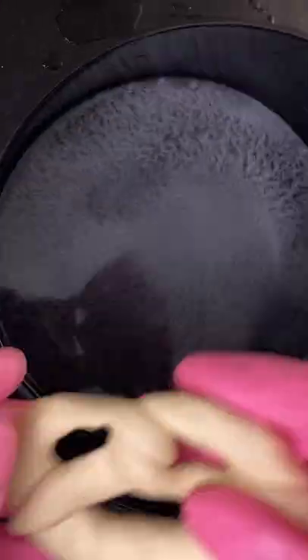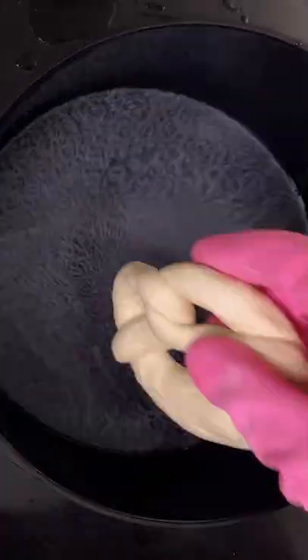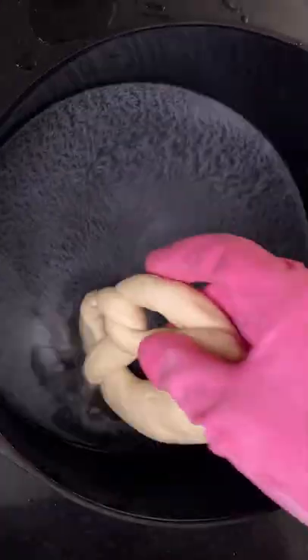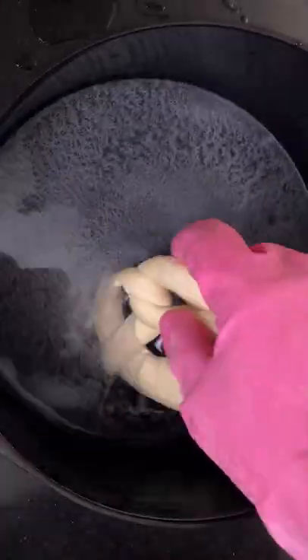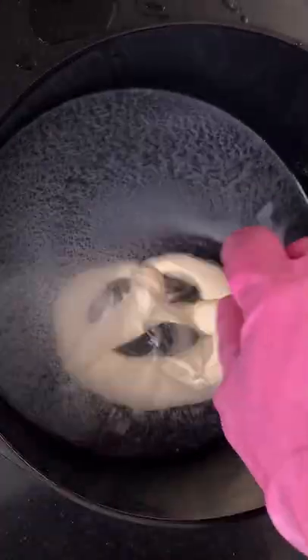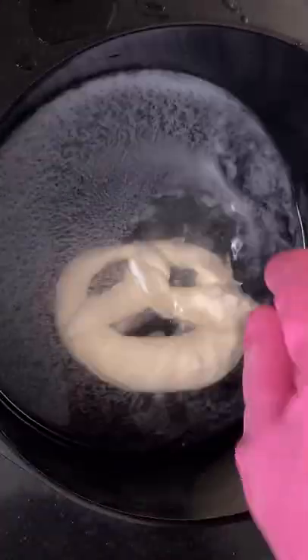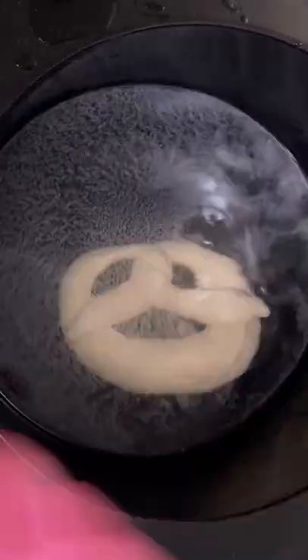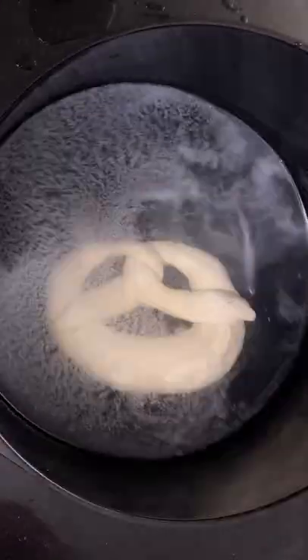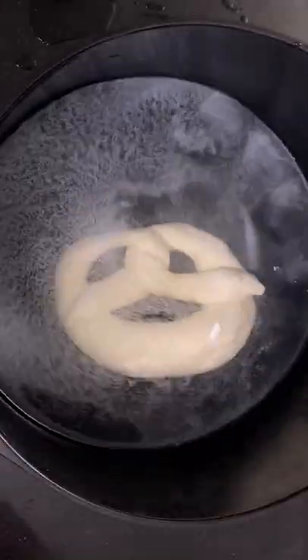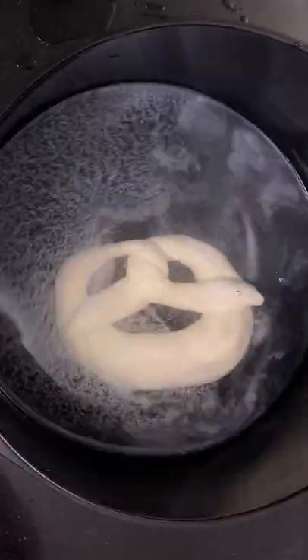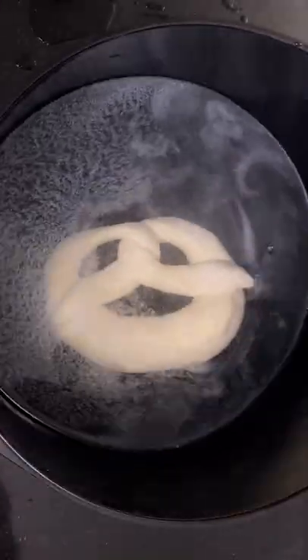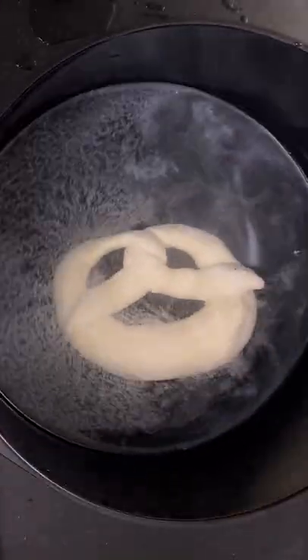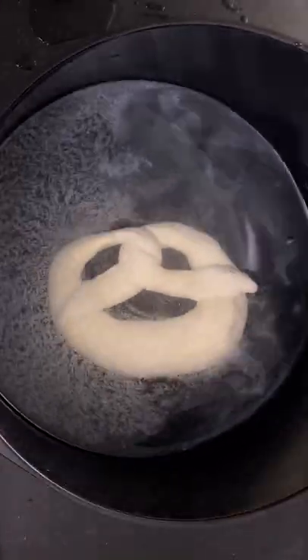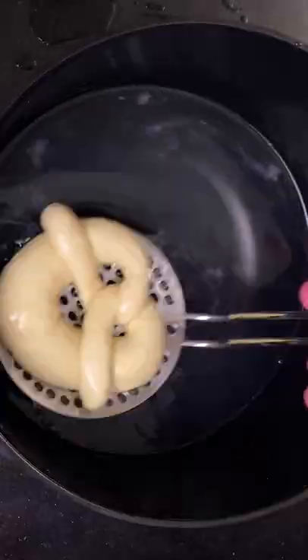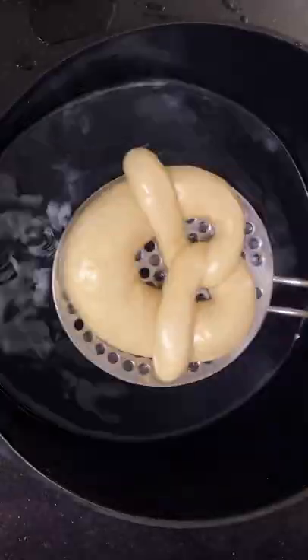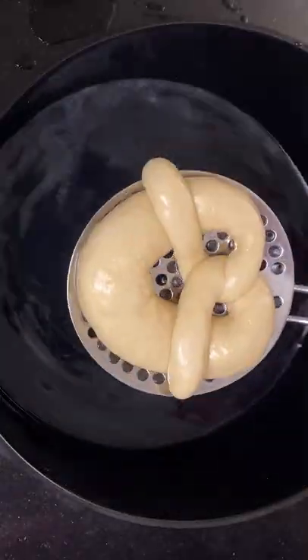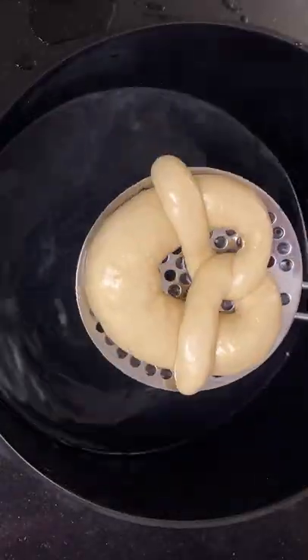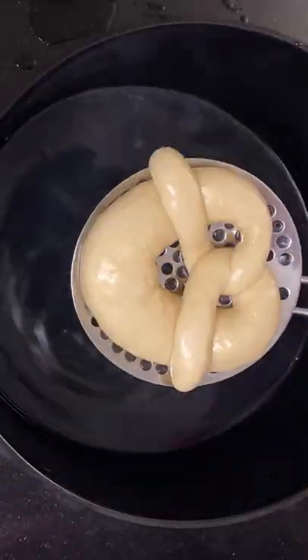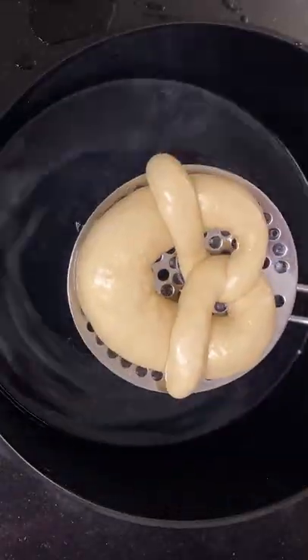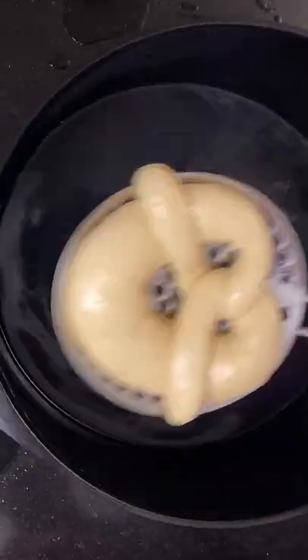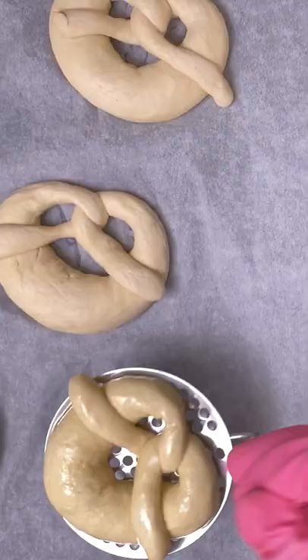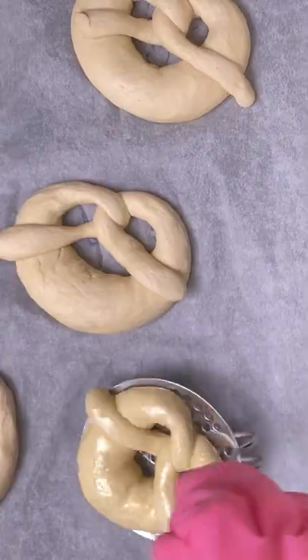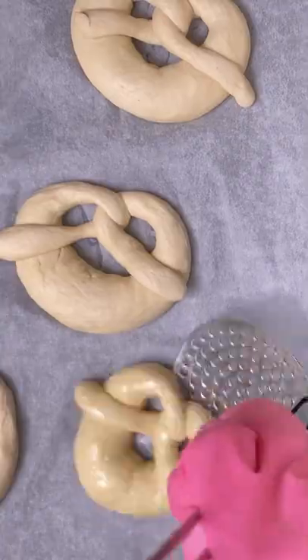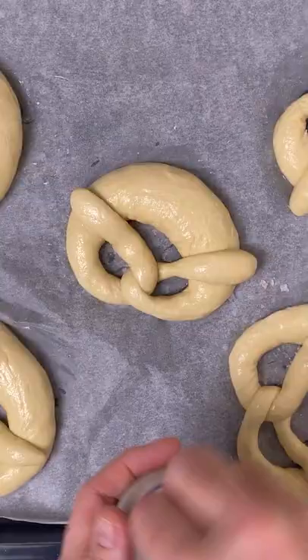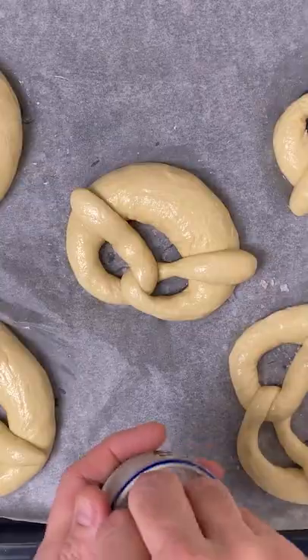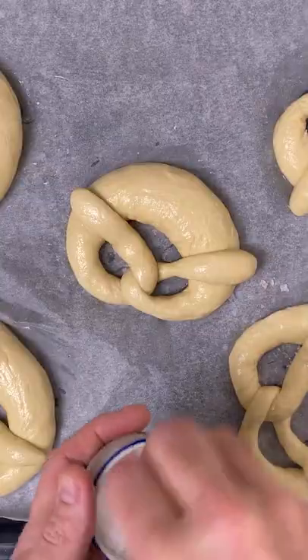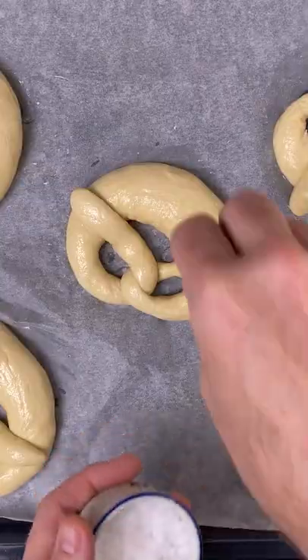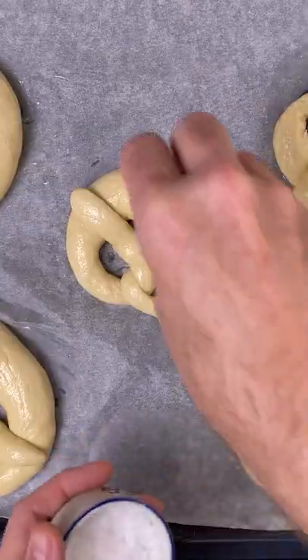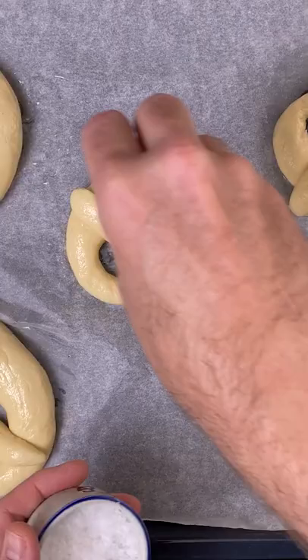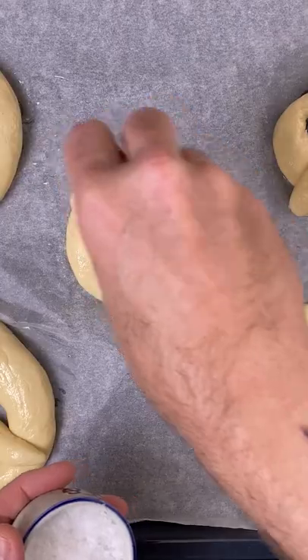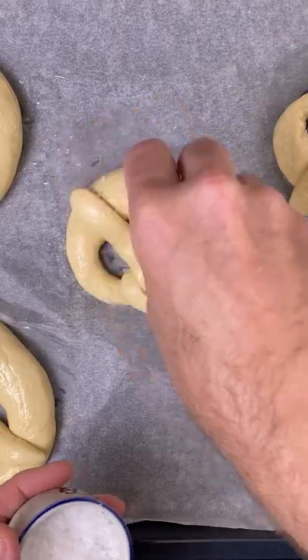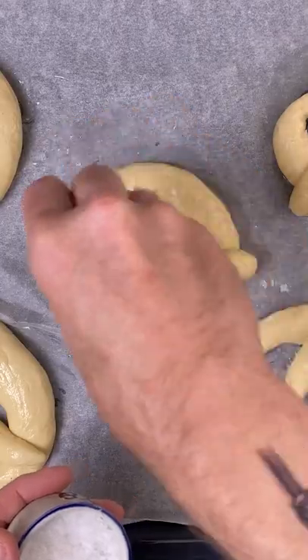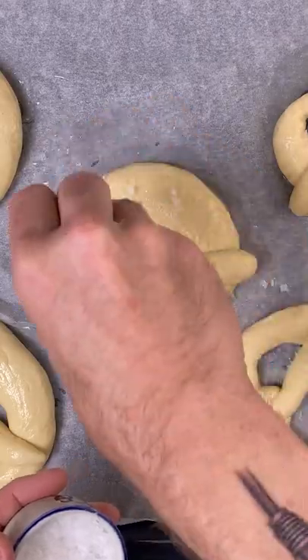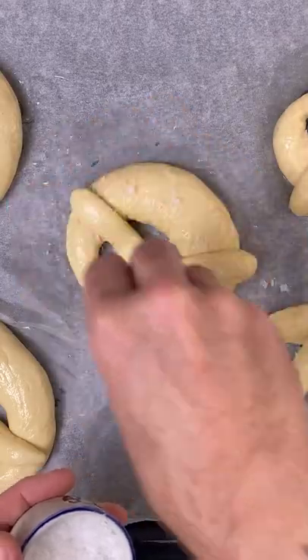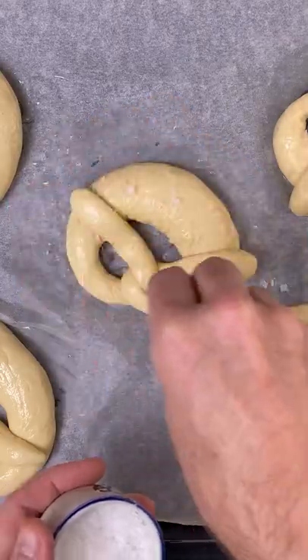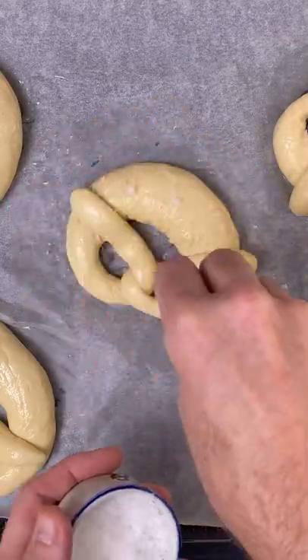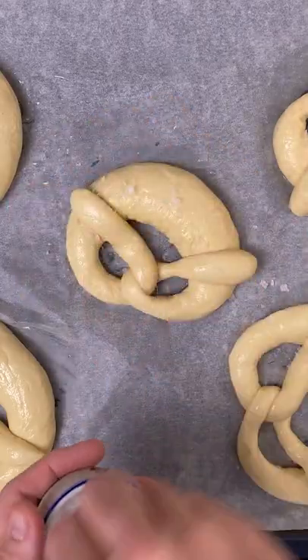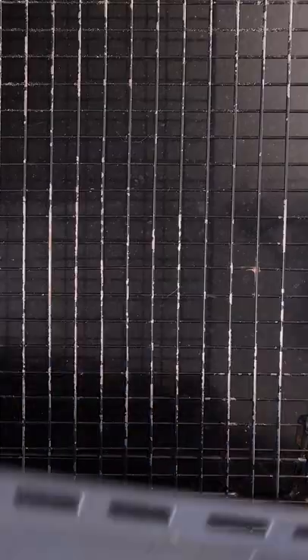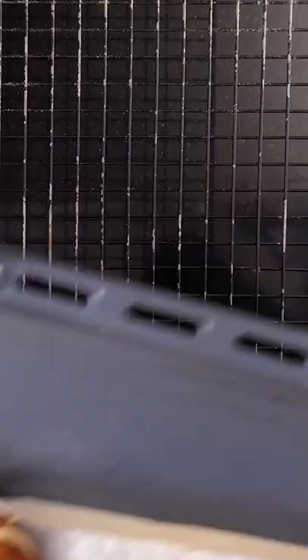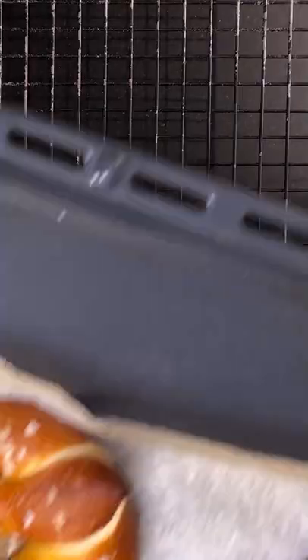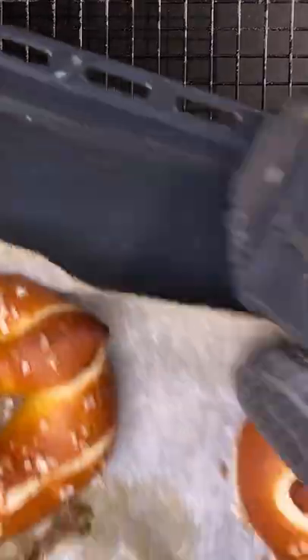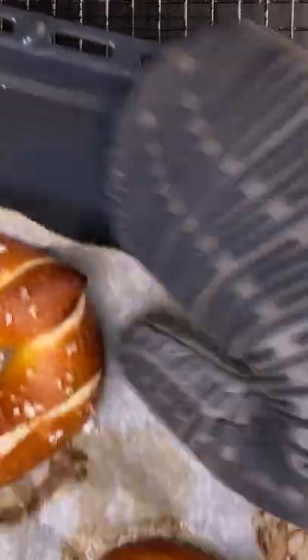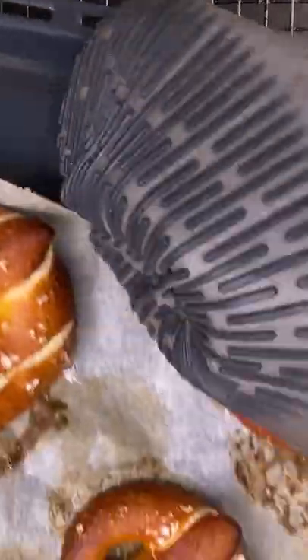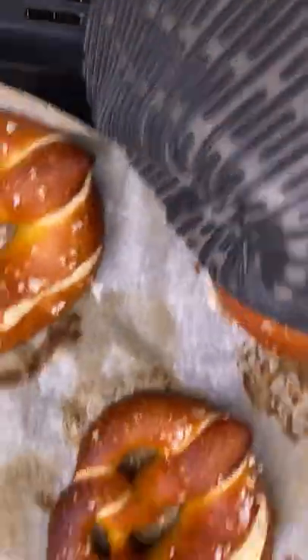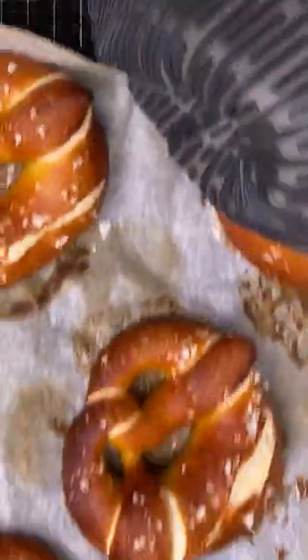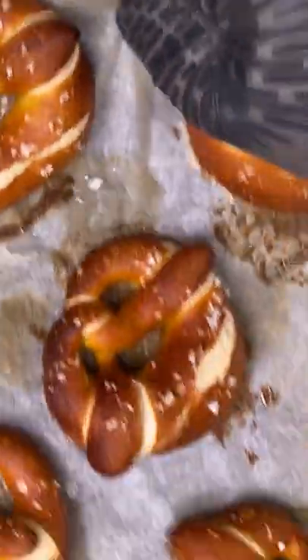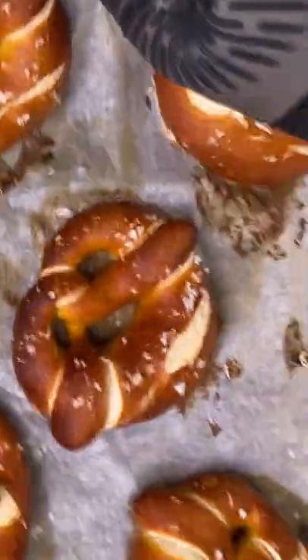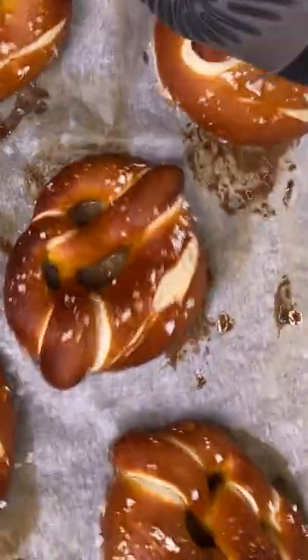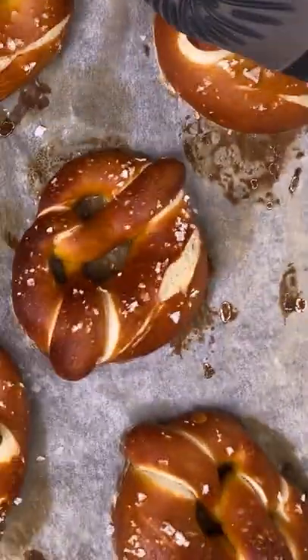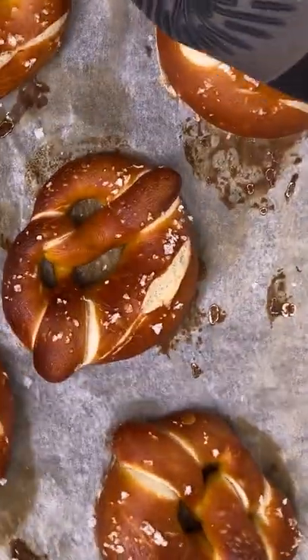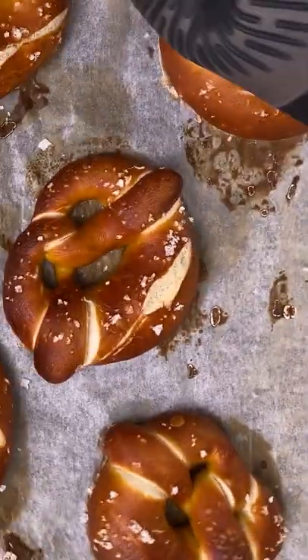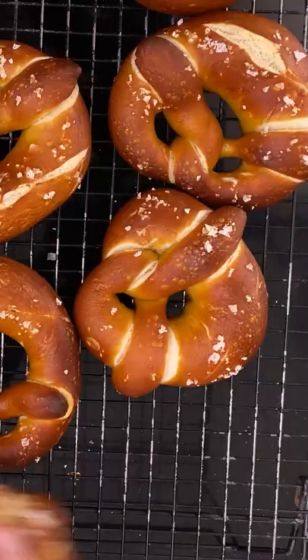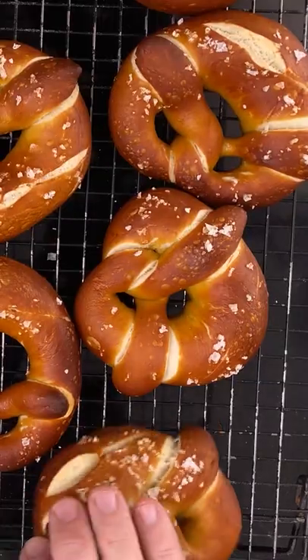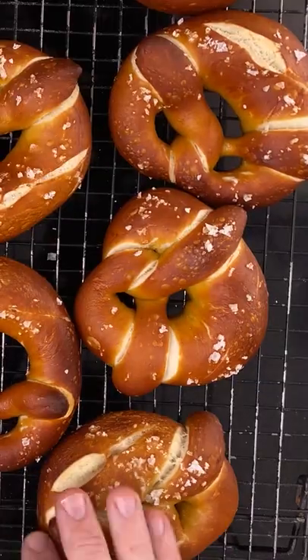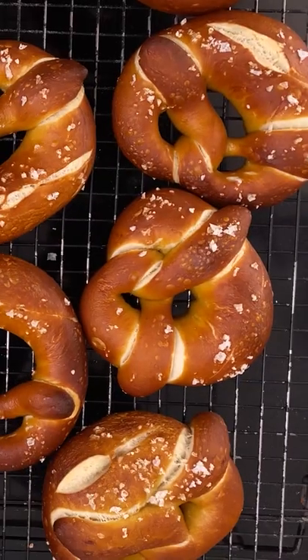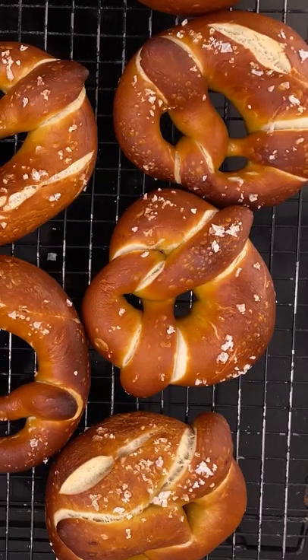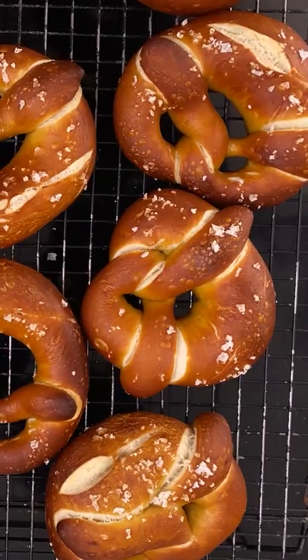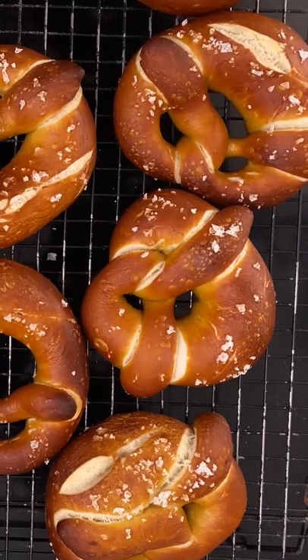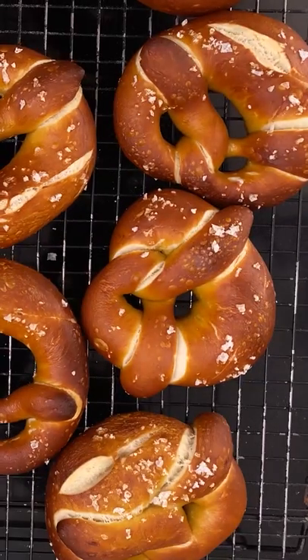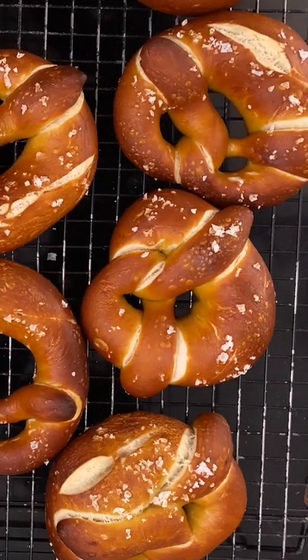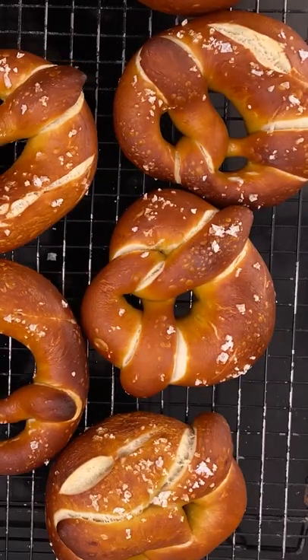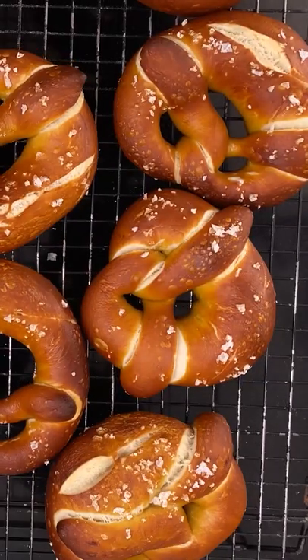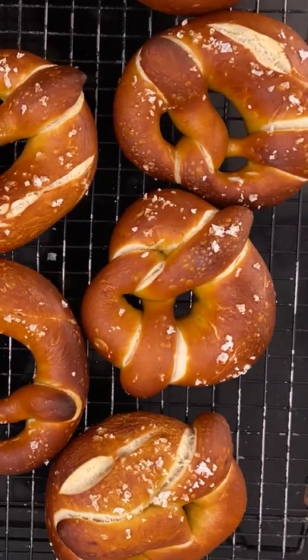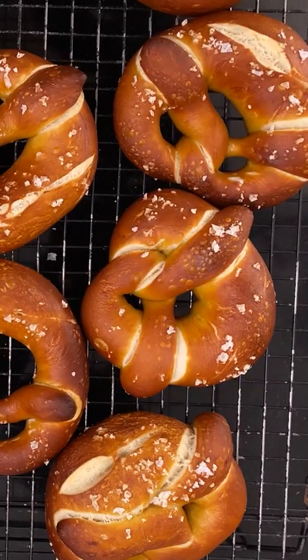Dip the pretzels and put them on a baking sheet. Bake for 20 minutes, then take them out and enjoy your homemade pretzels.